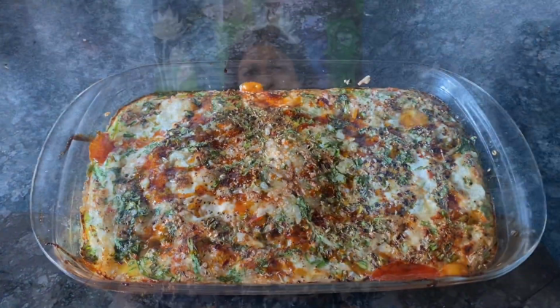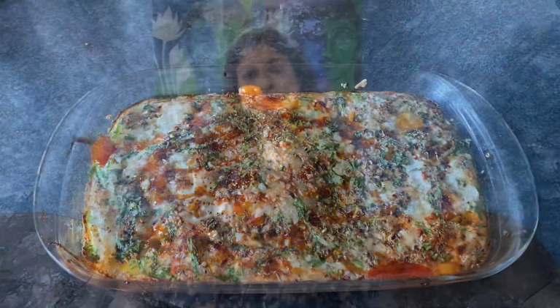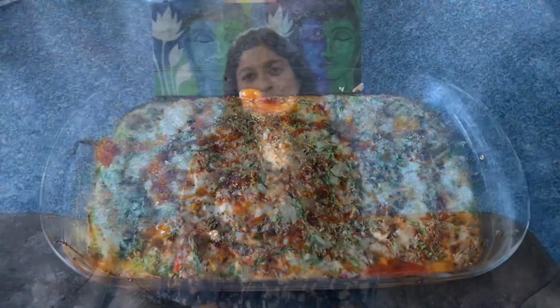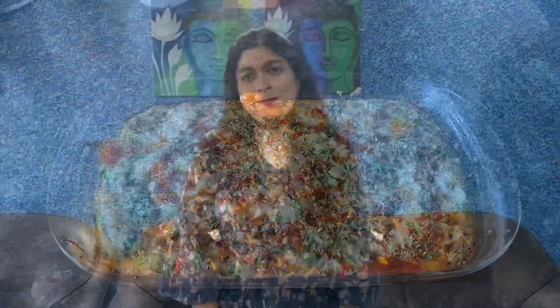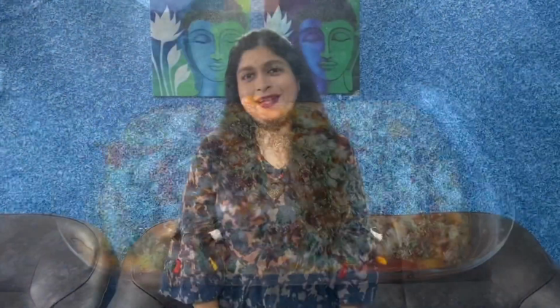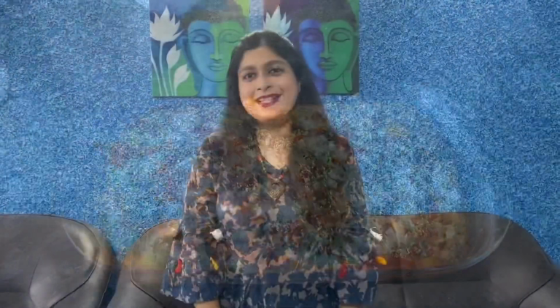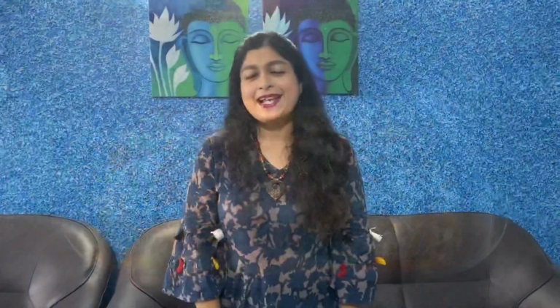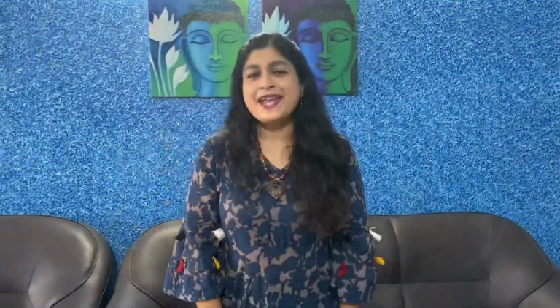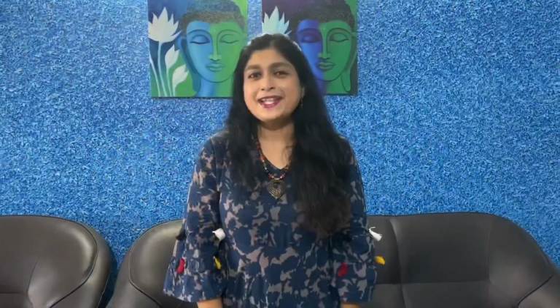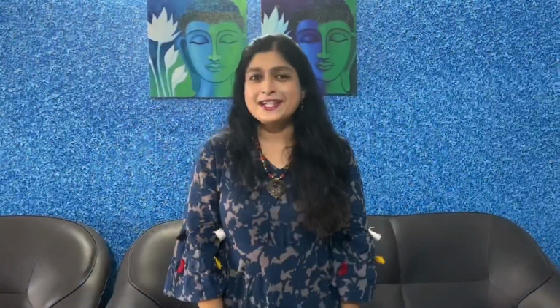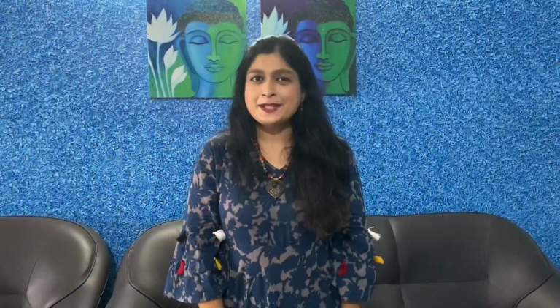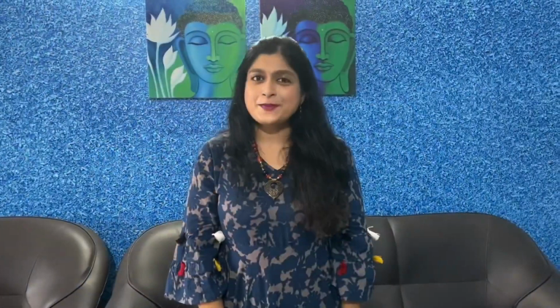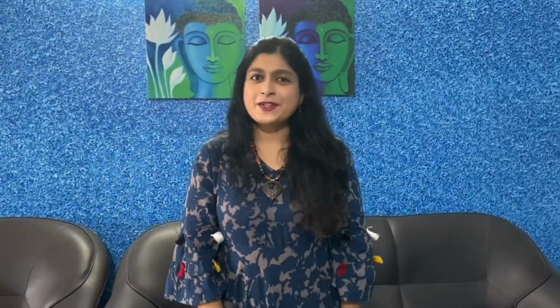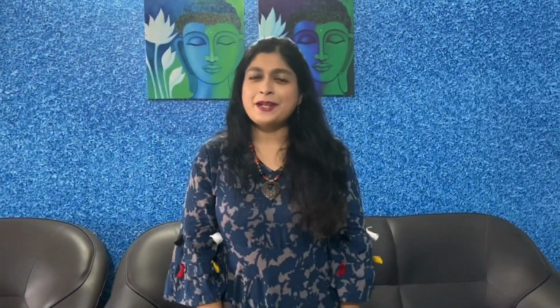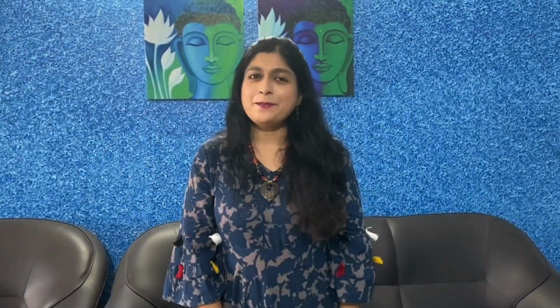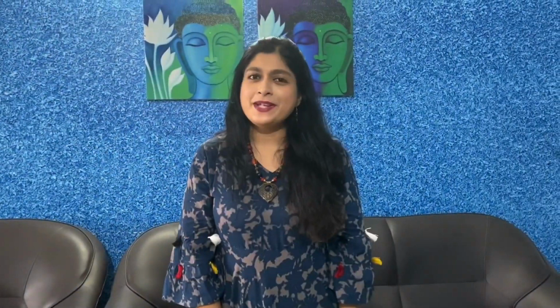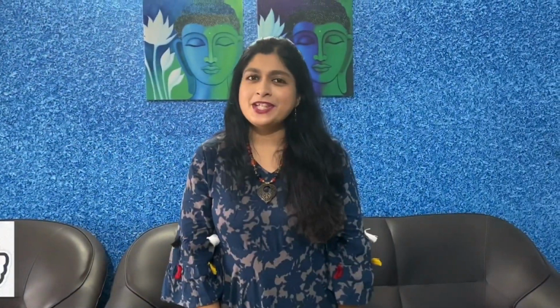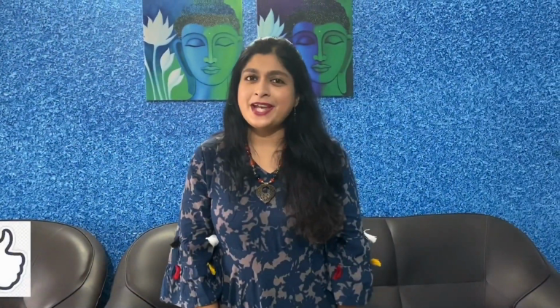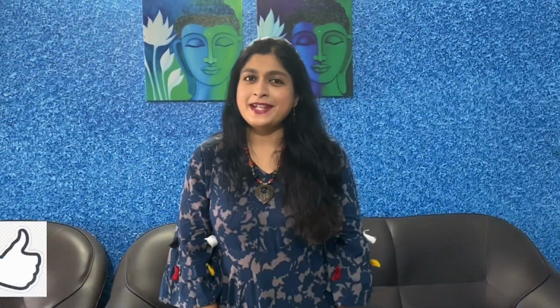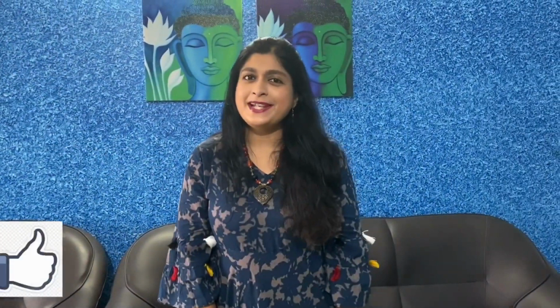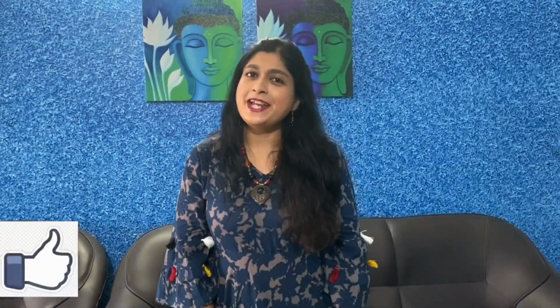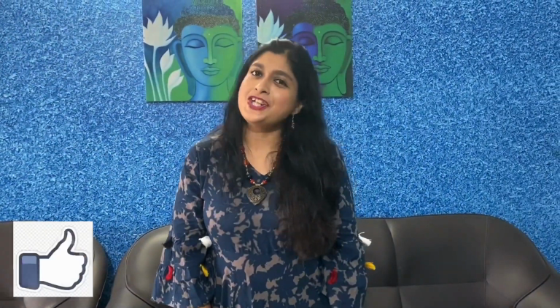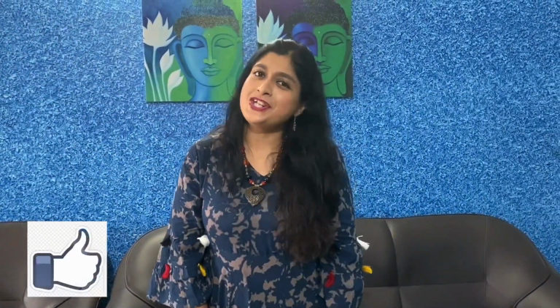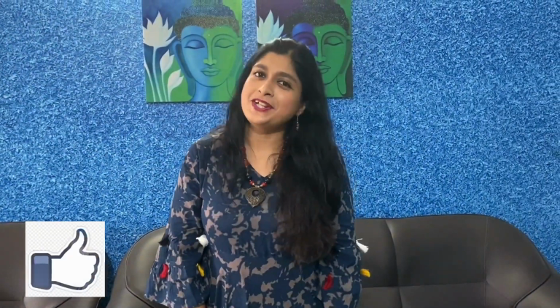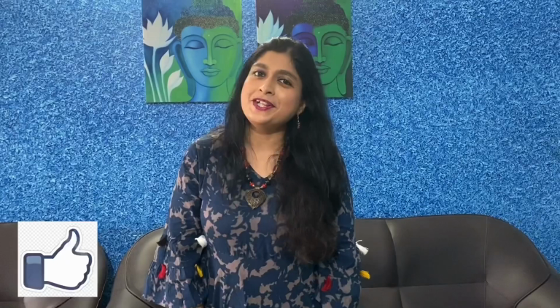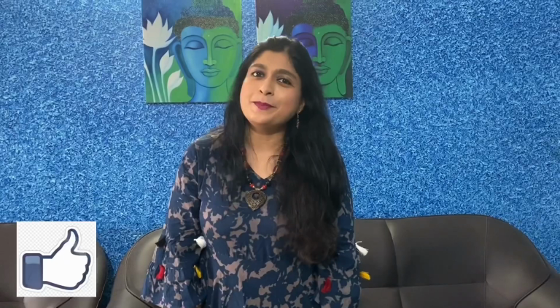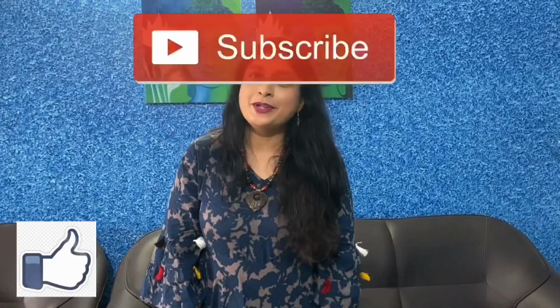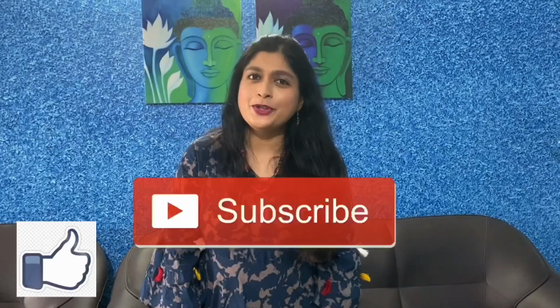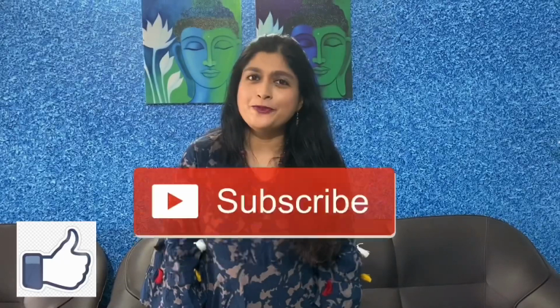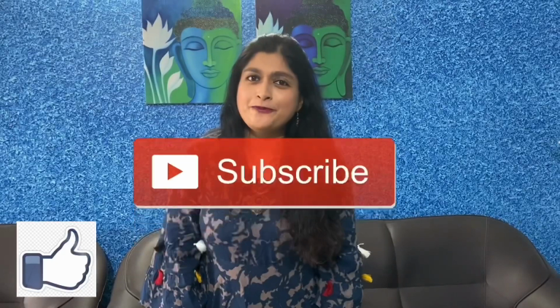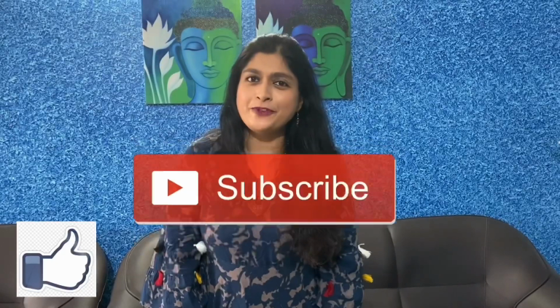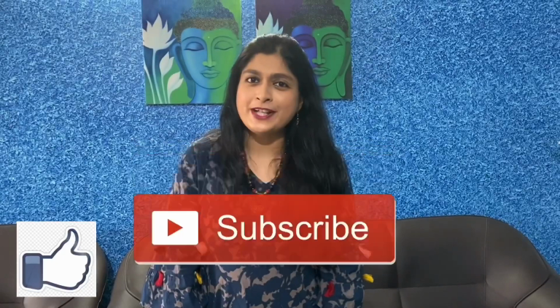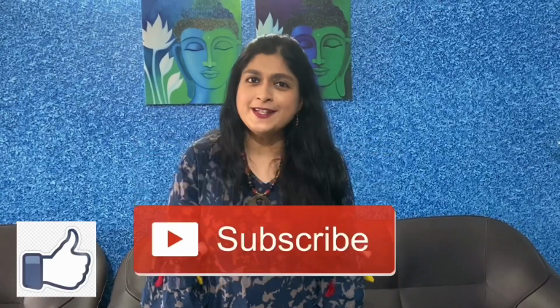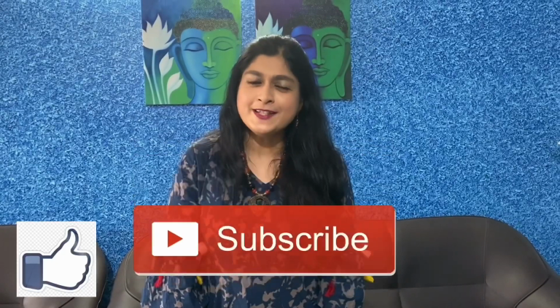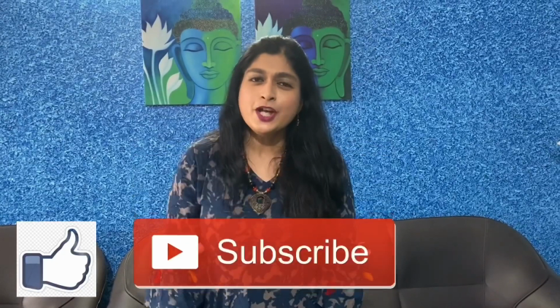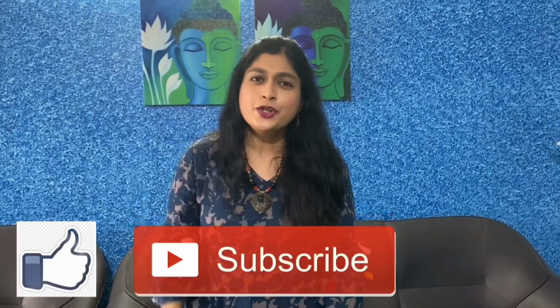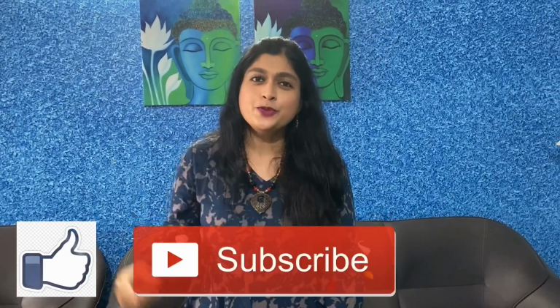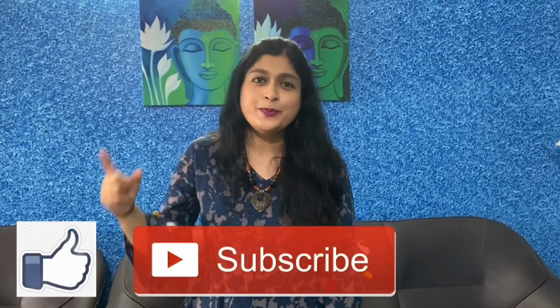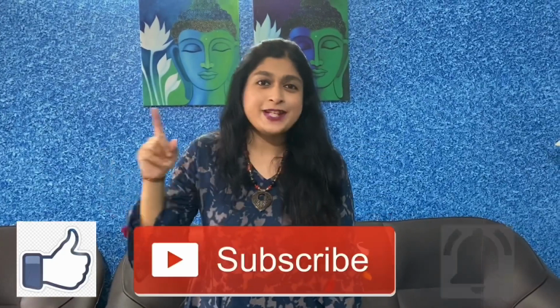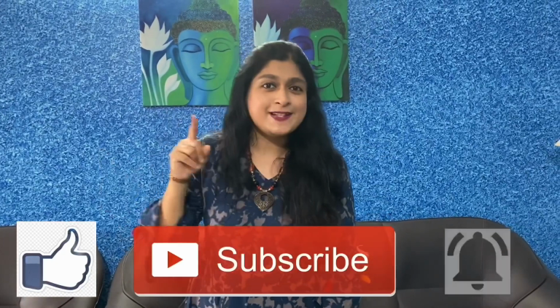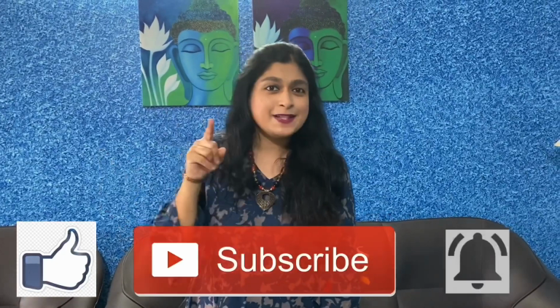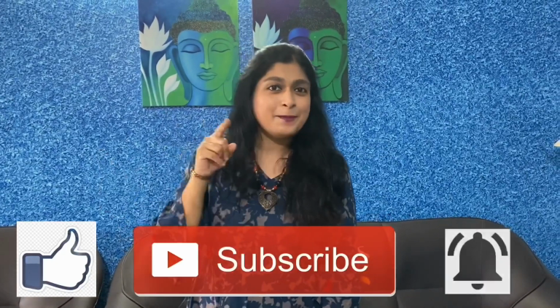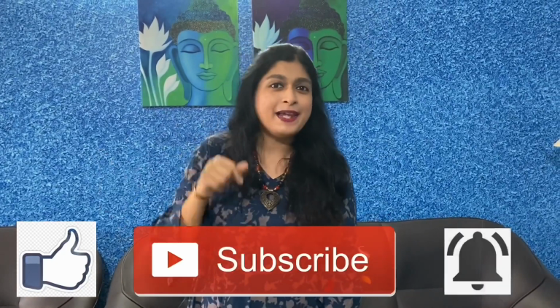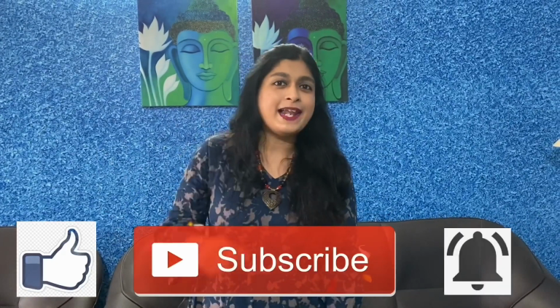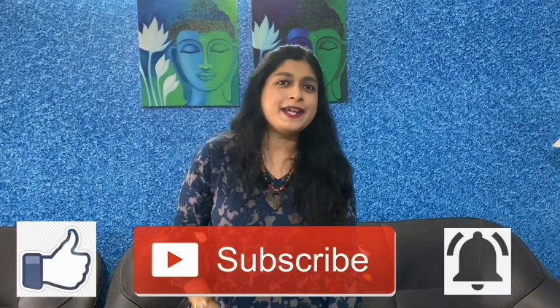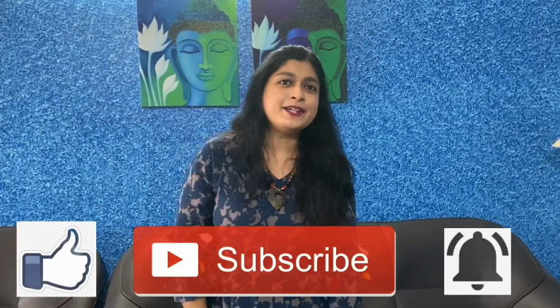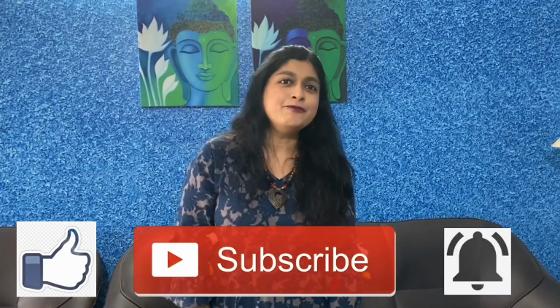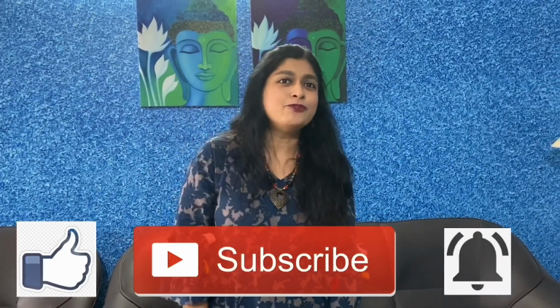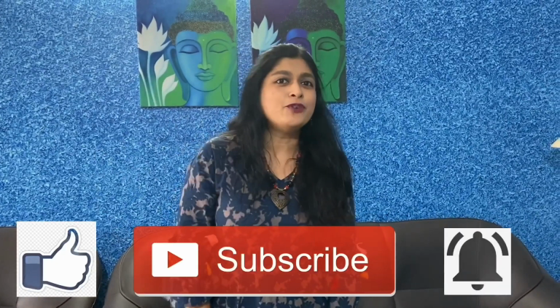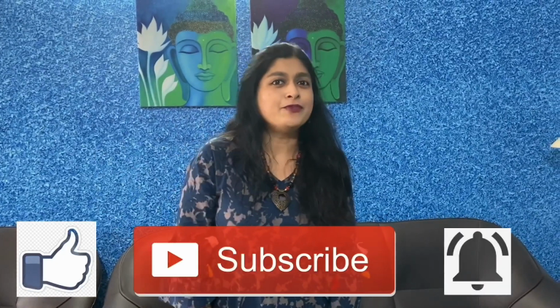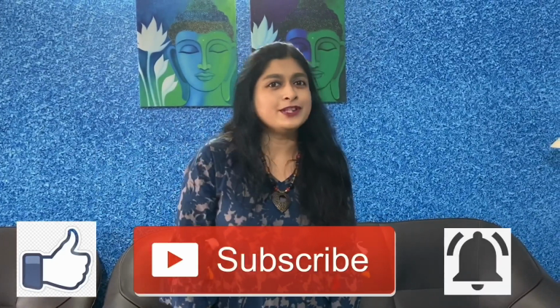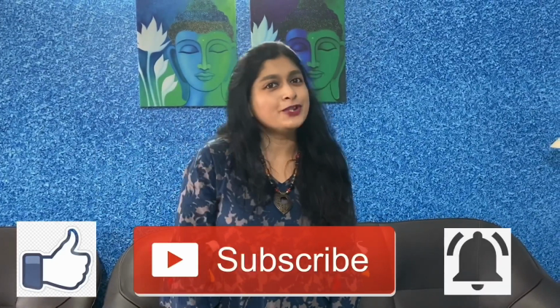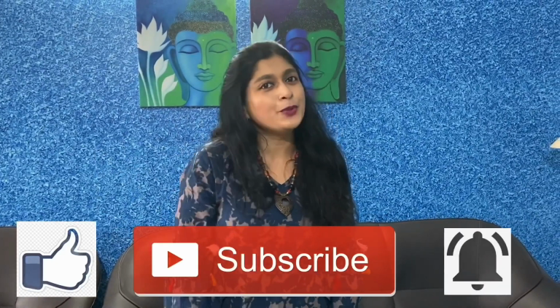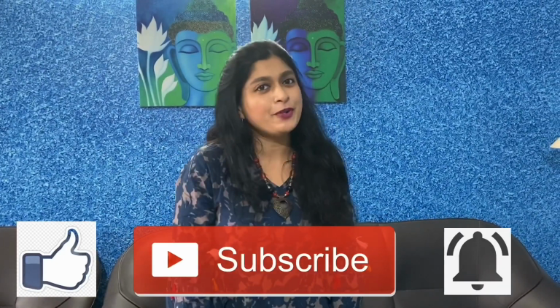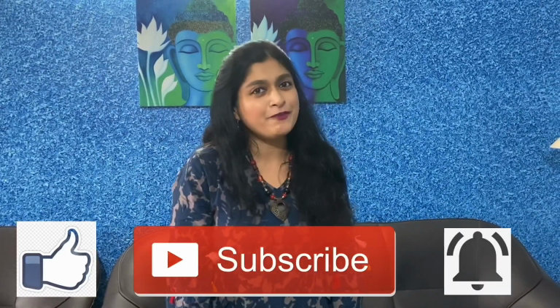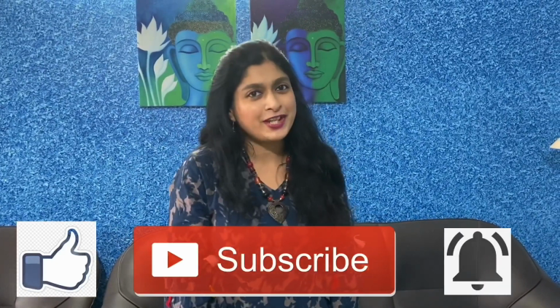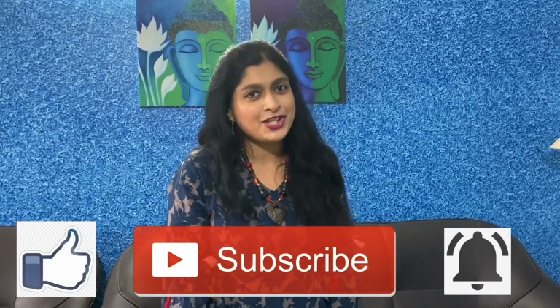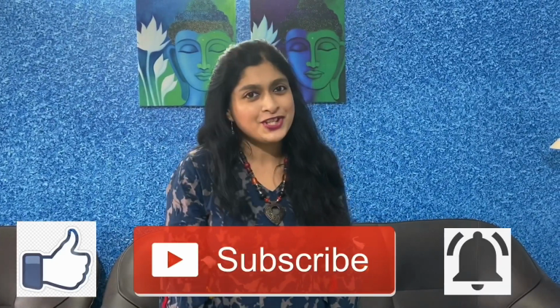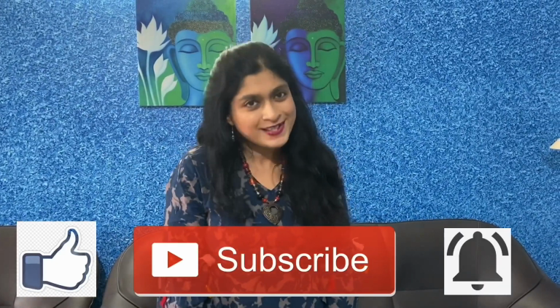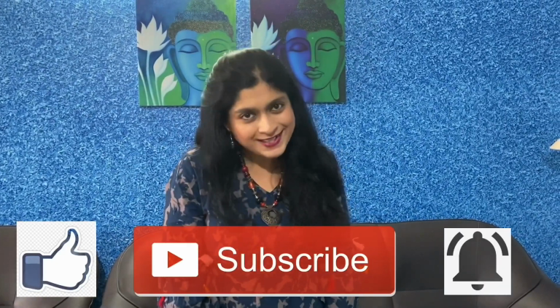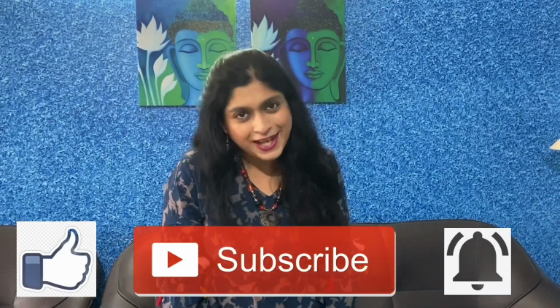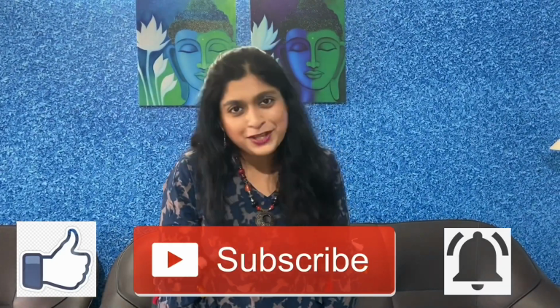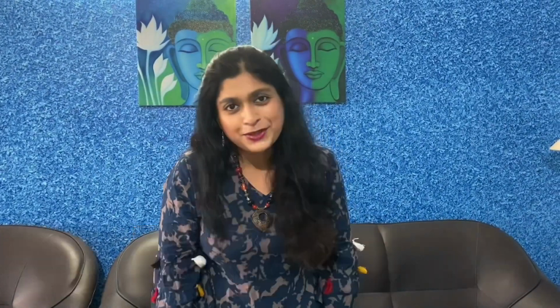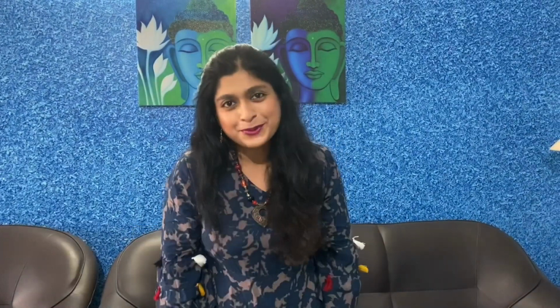Please like and subscribe my channel and share it among your friends. Do press the bell icon for further notifications. Thank you.